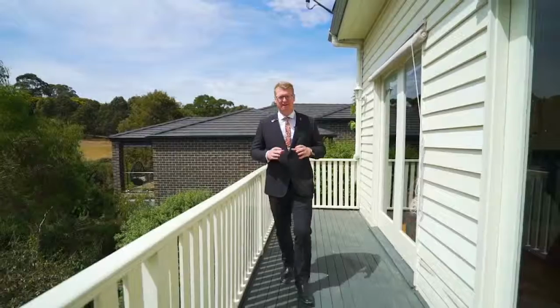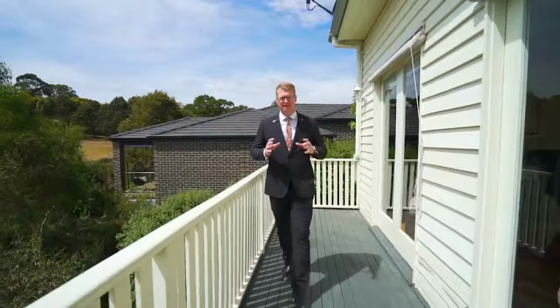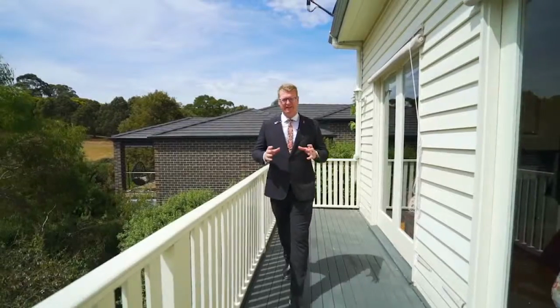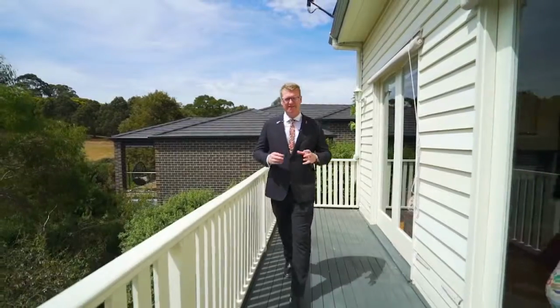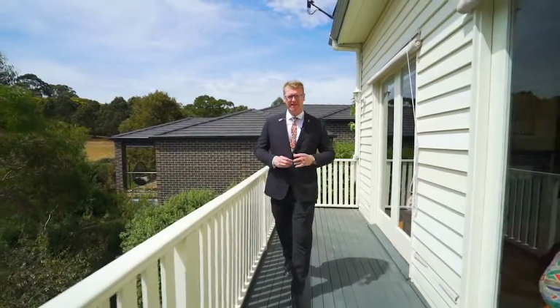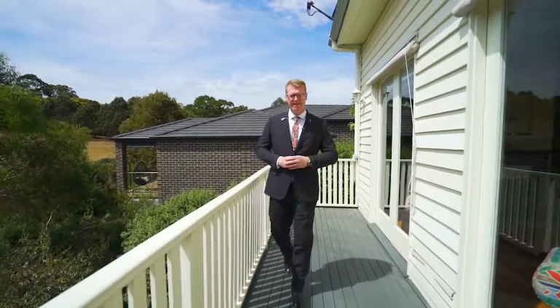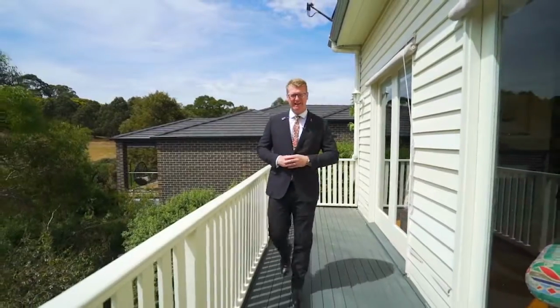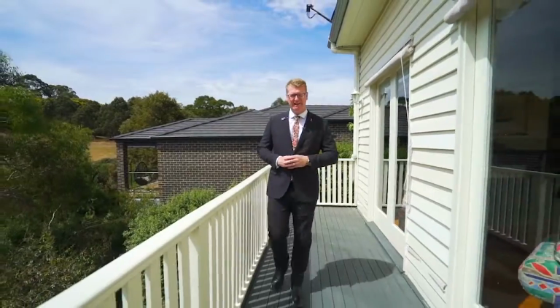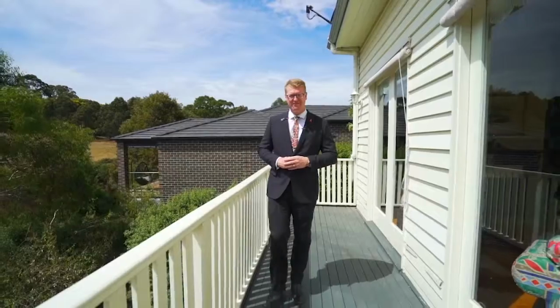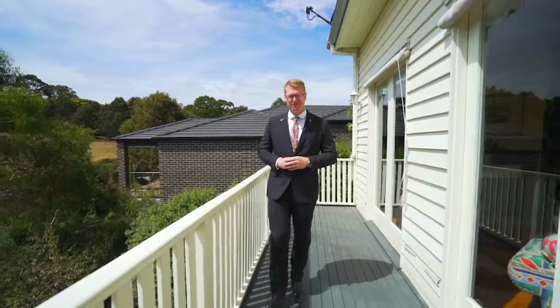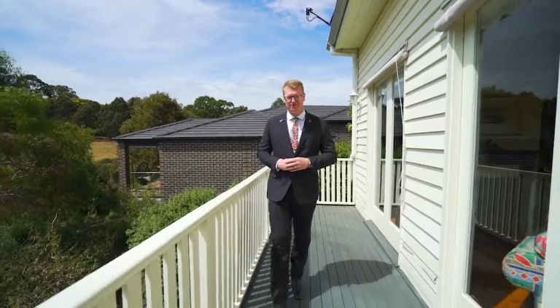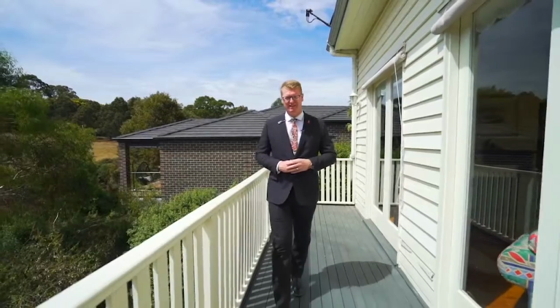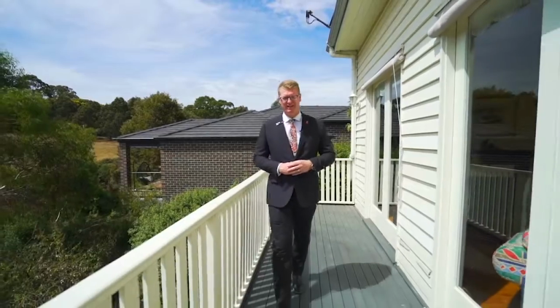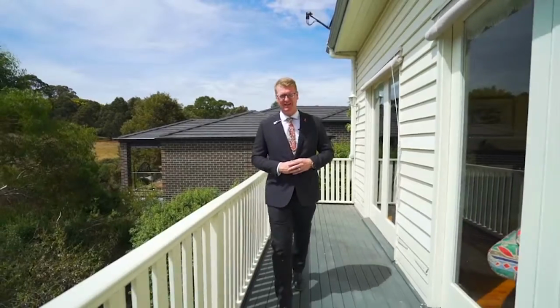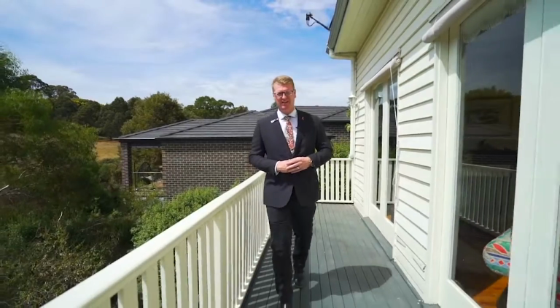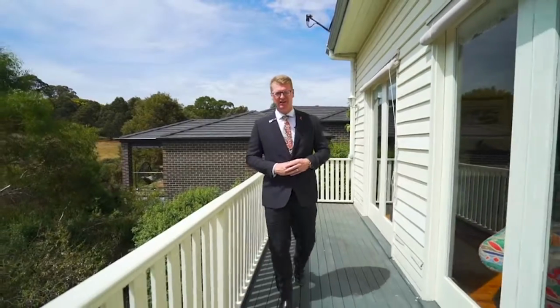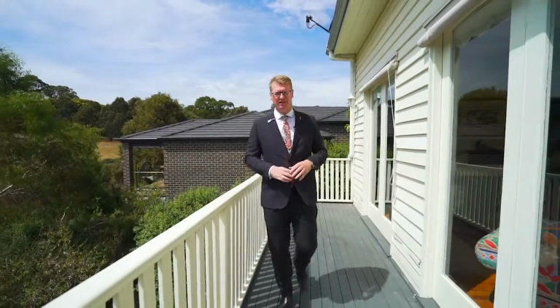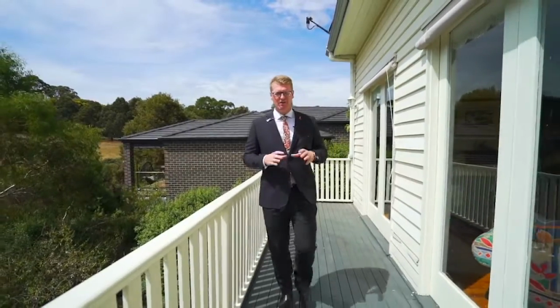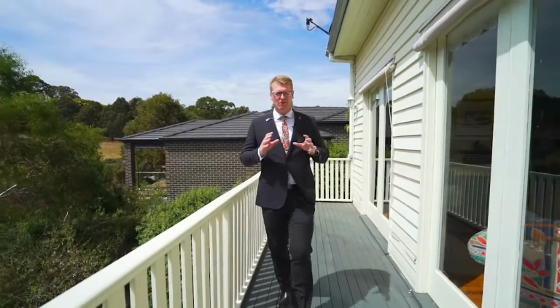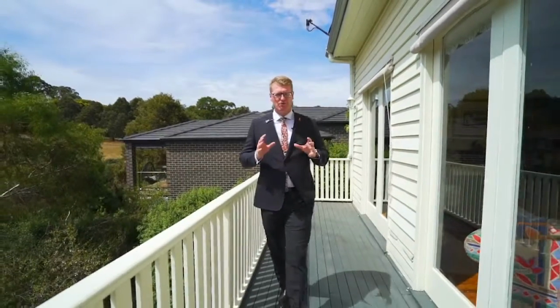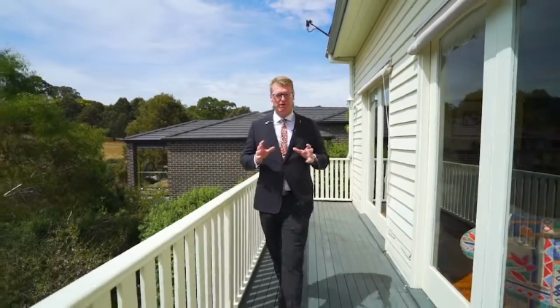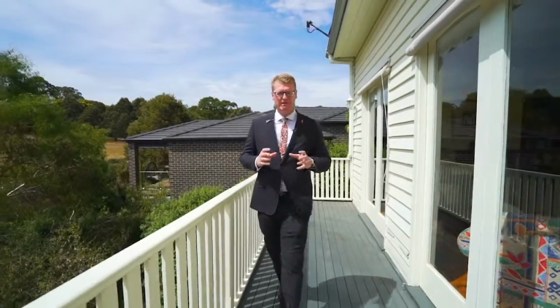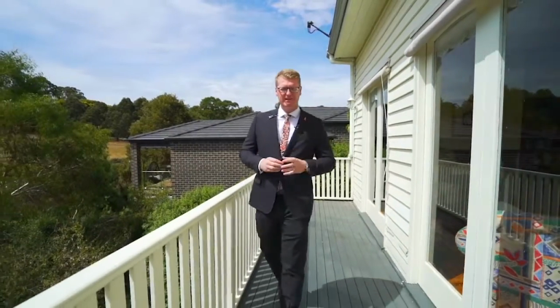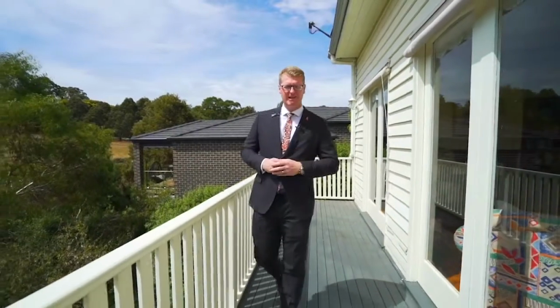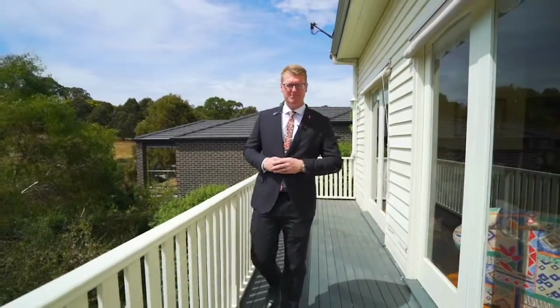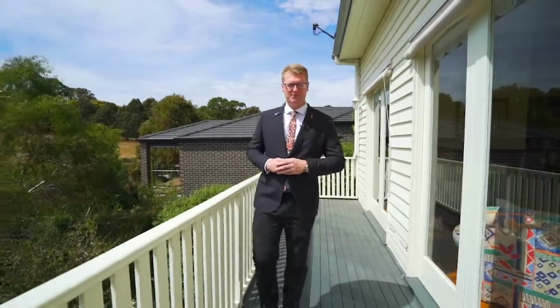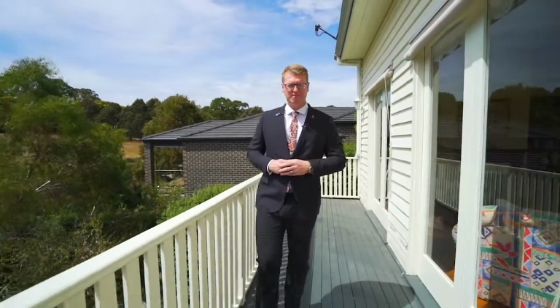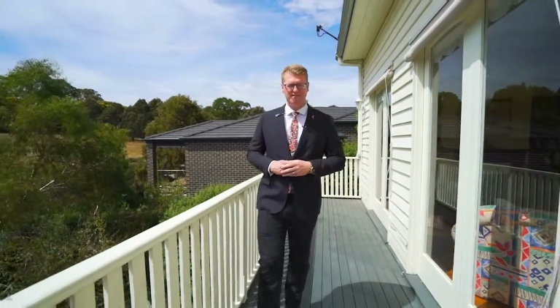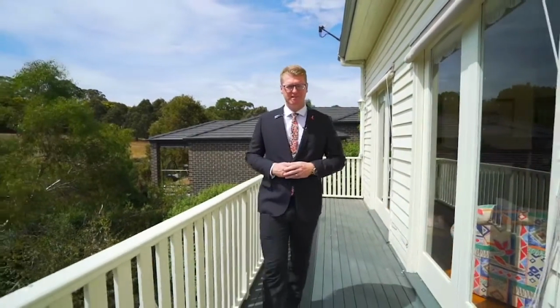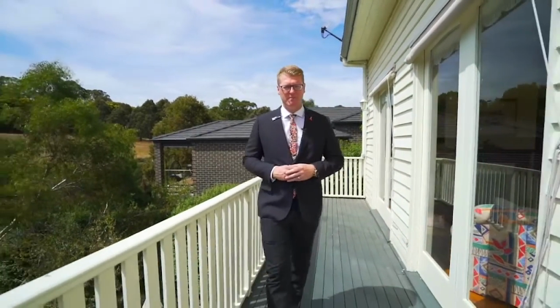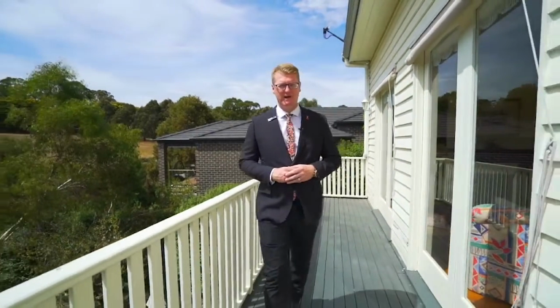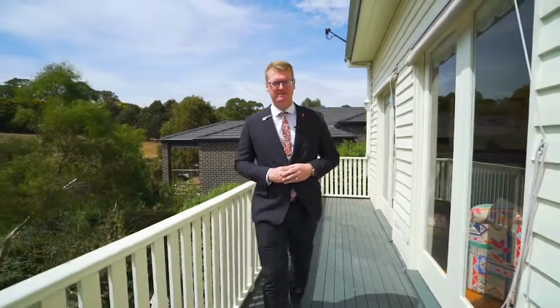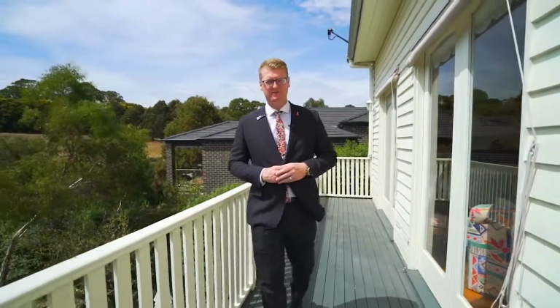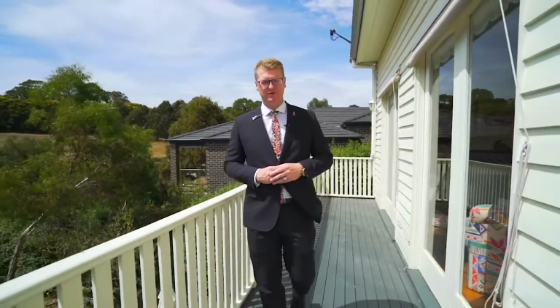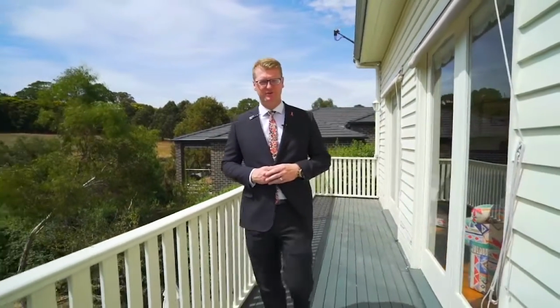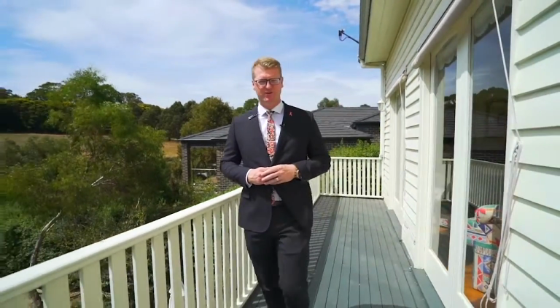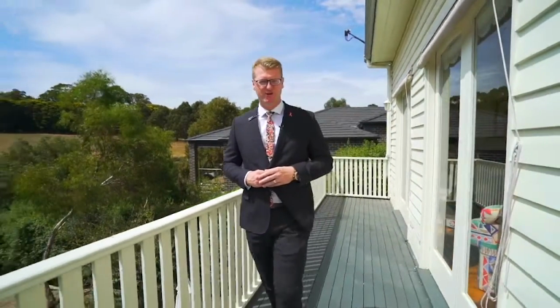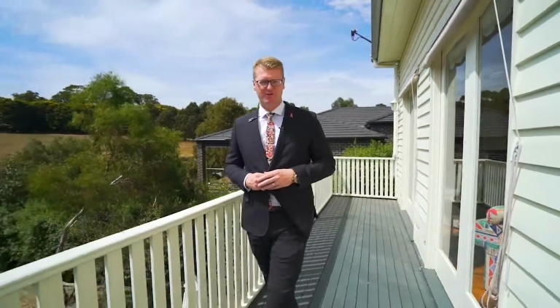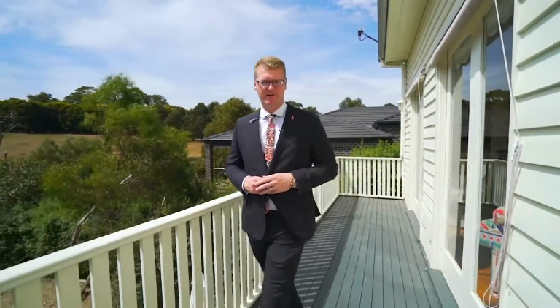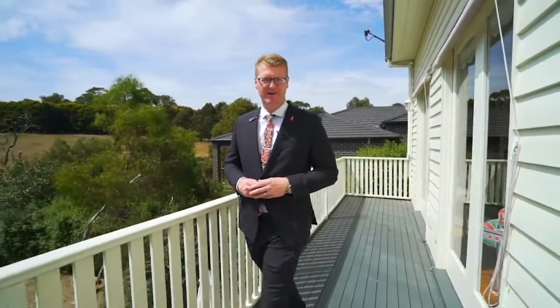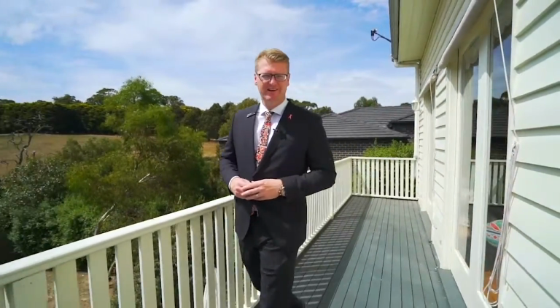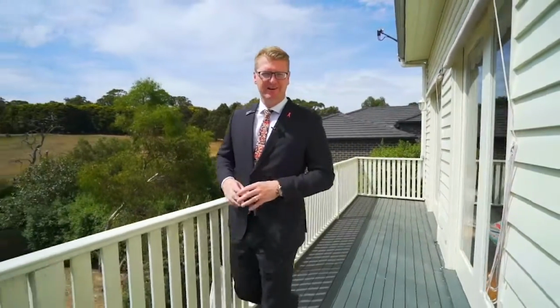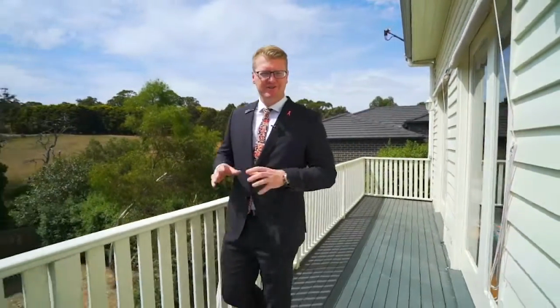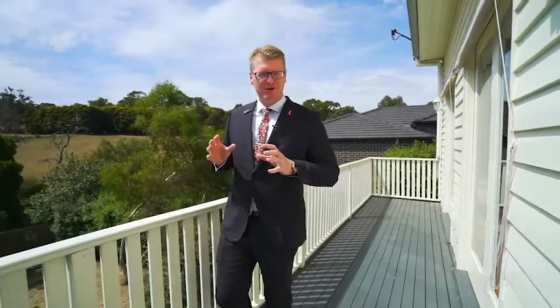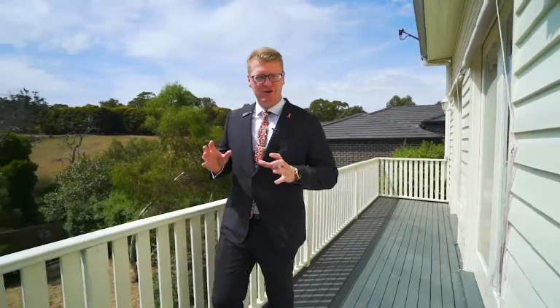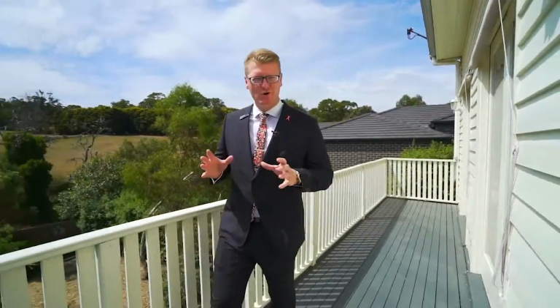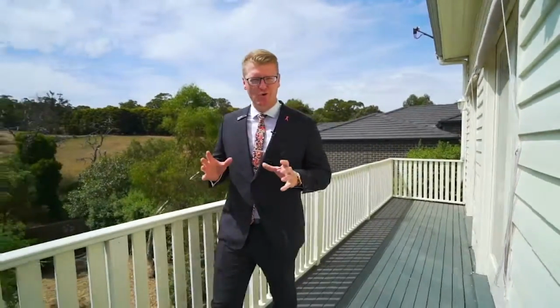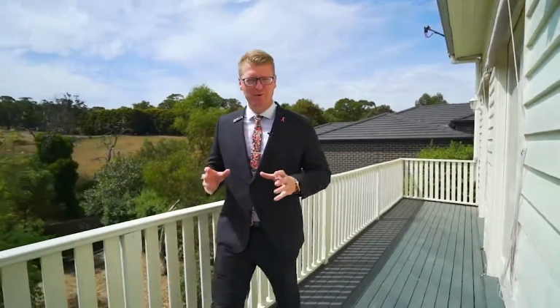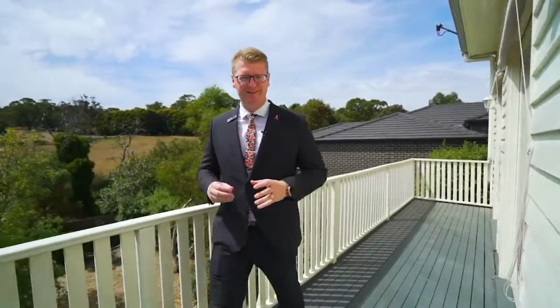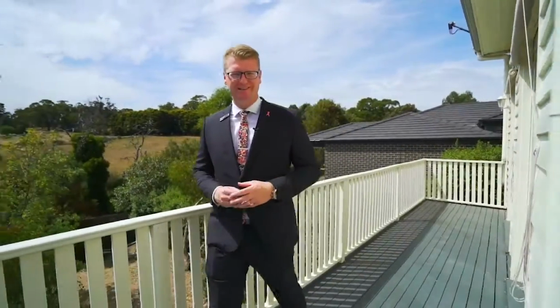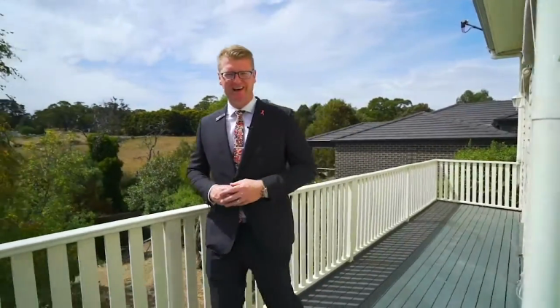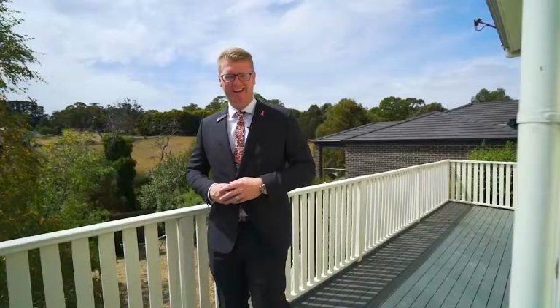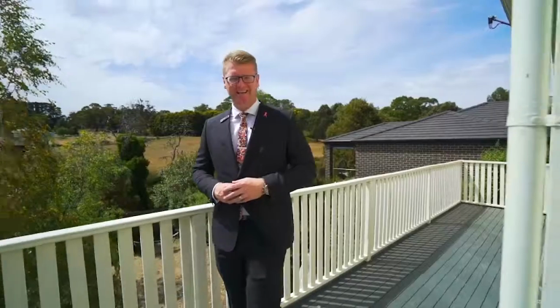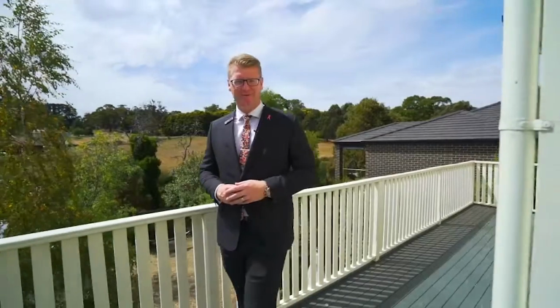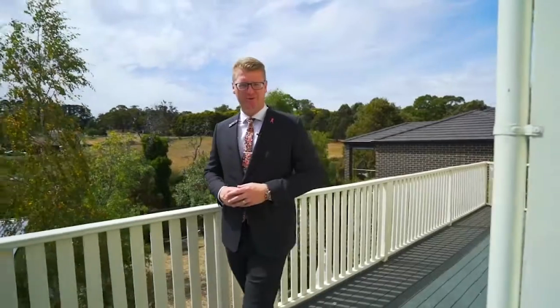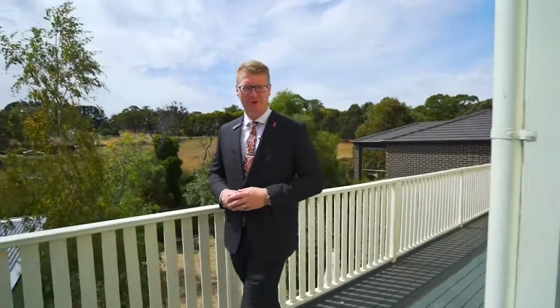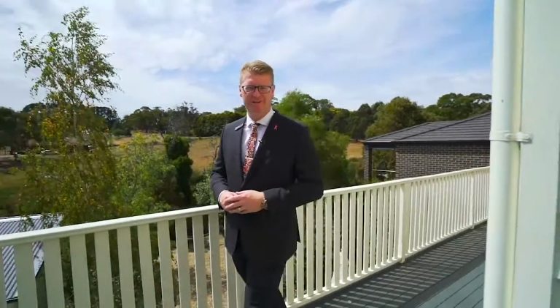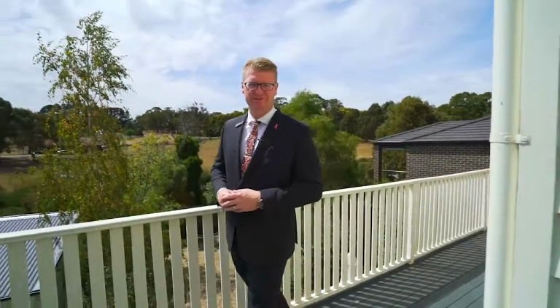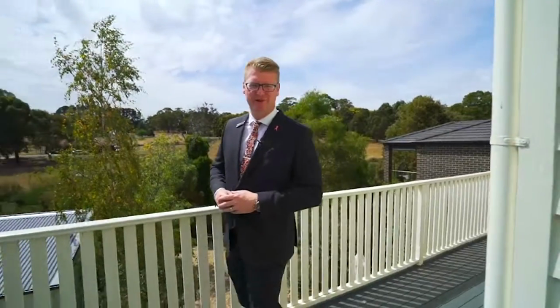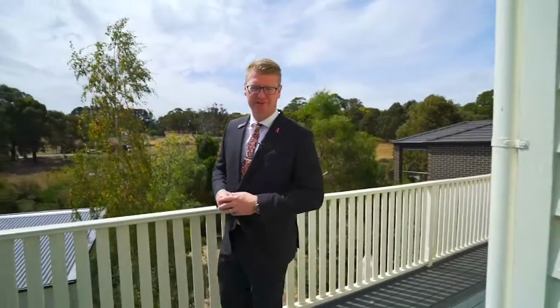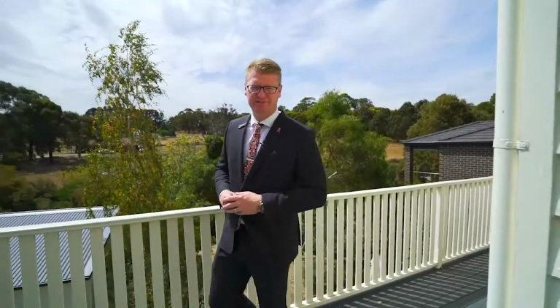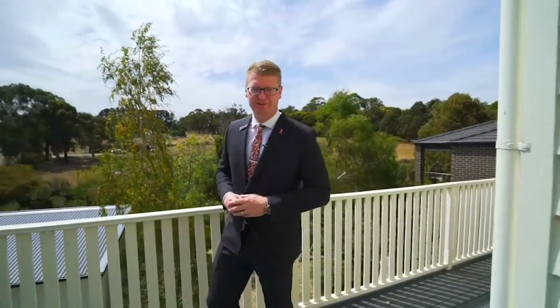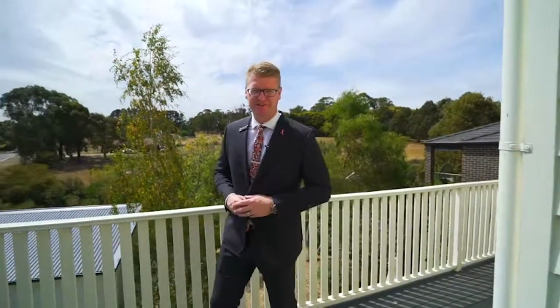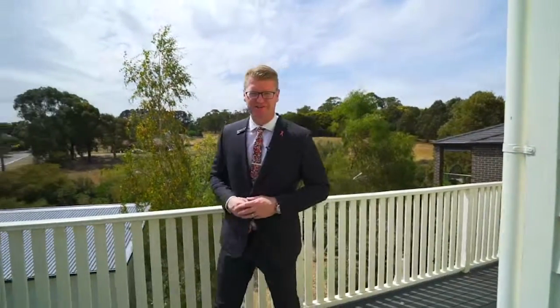The elevated outdoor decking area really captures the amazing views on offer, so call me today to arrange your own inspection.